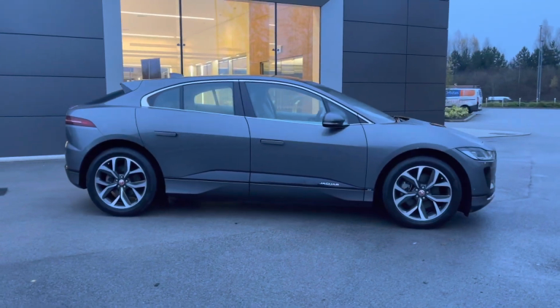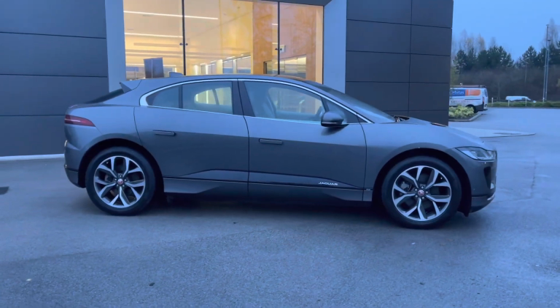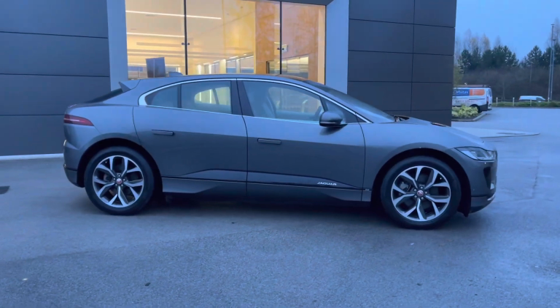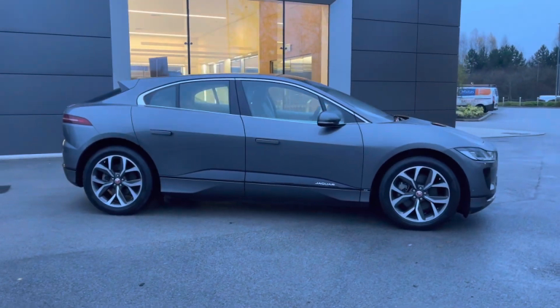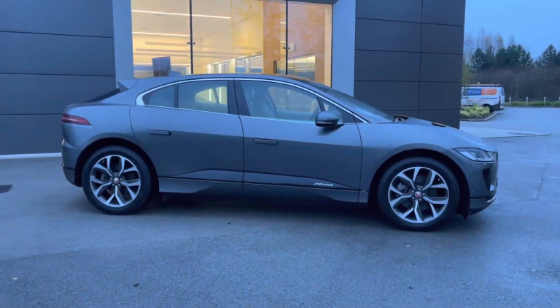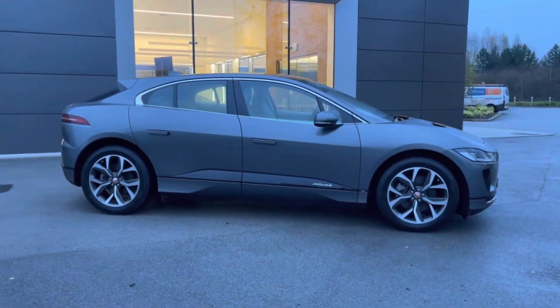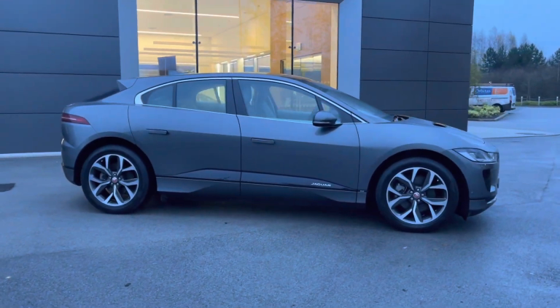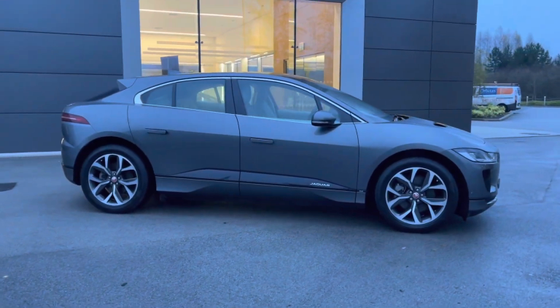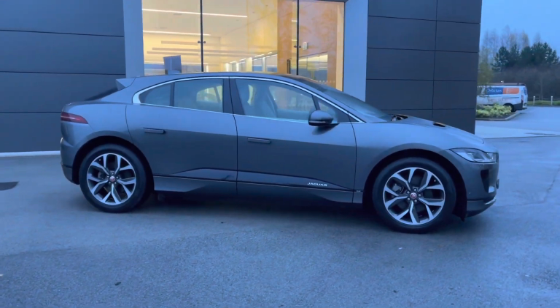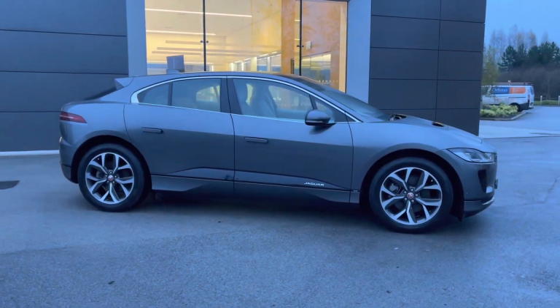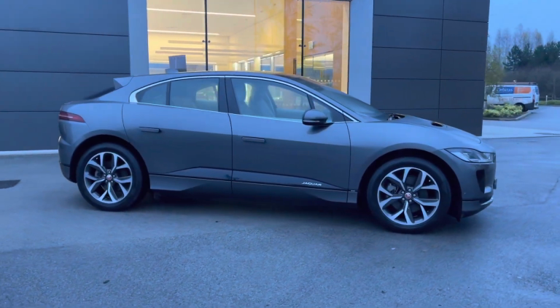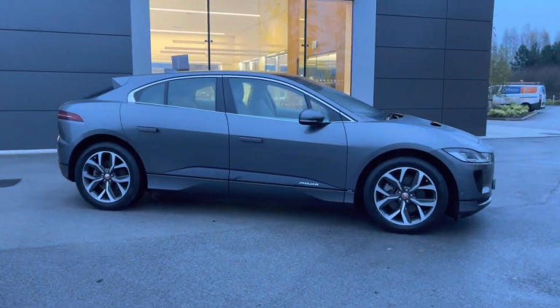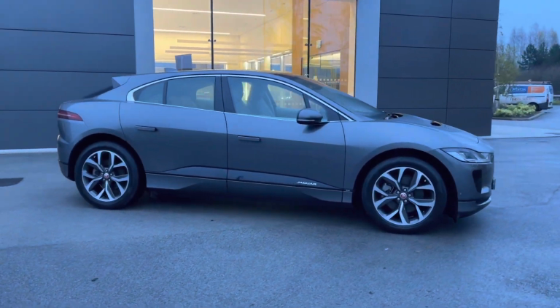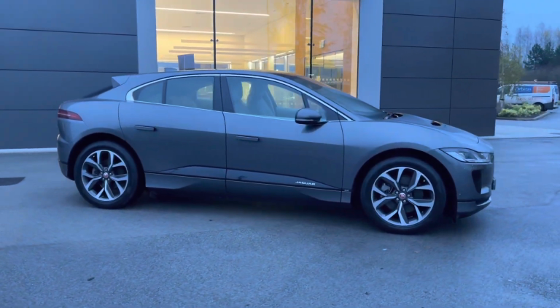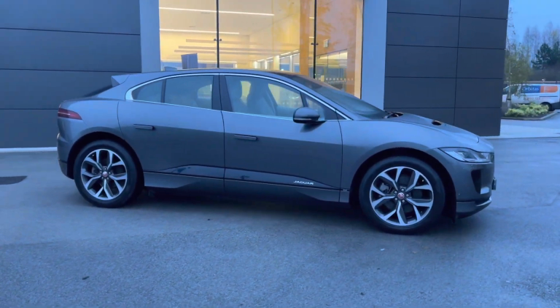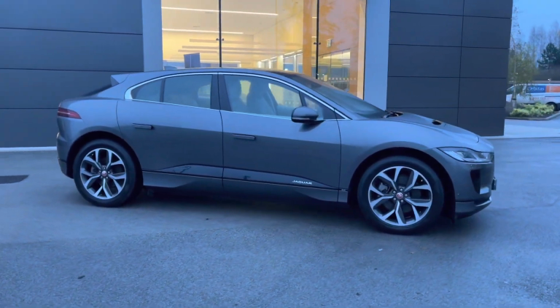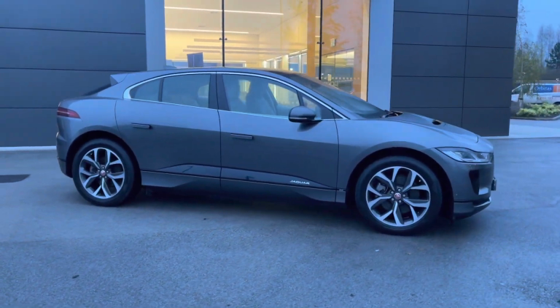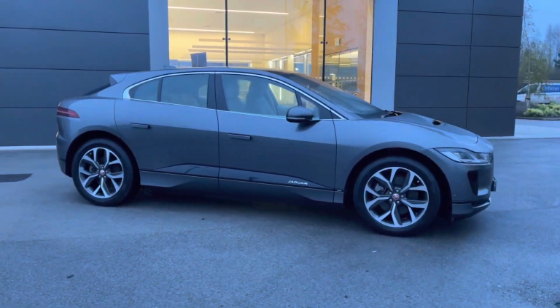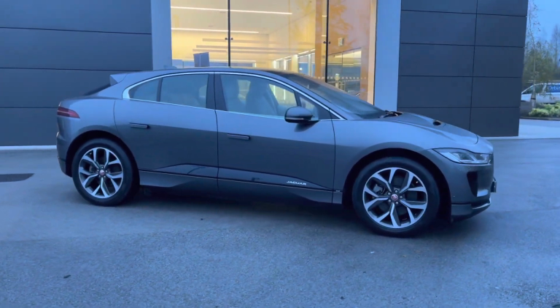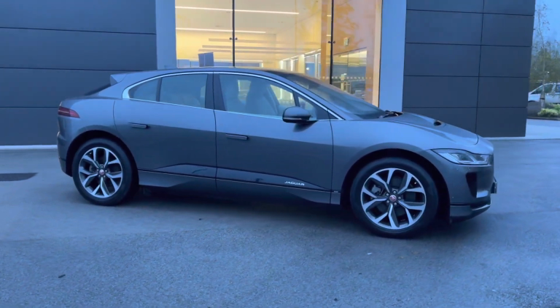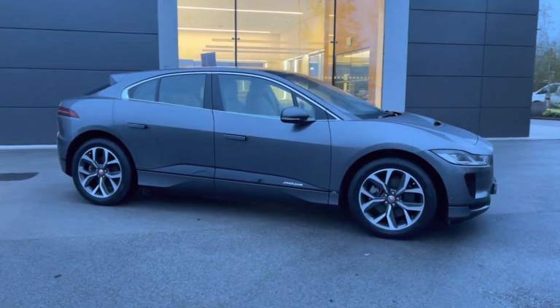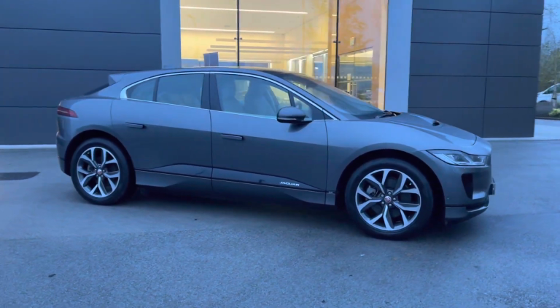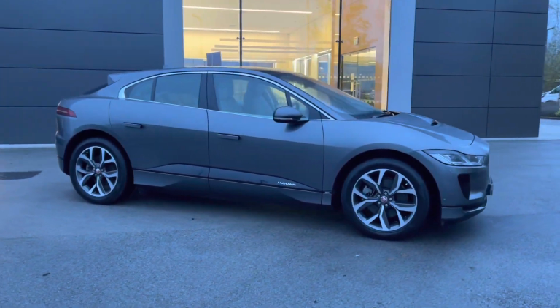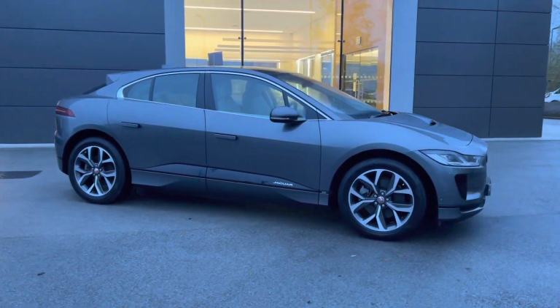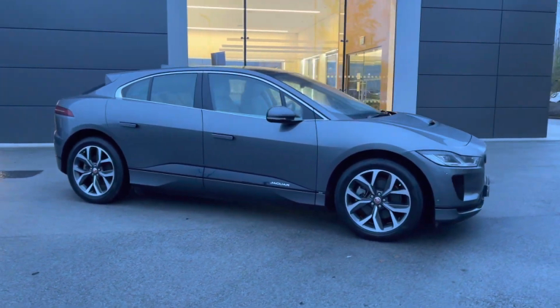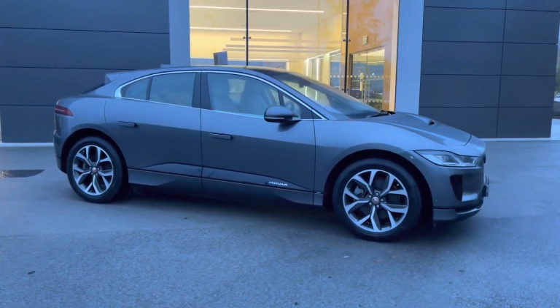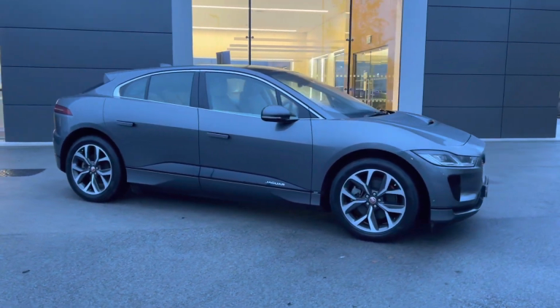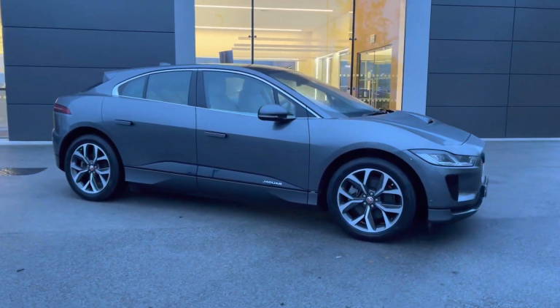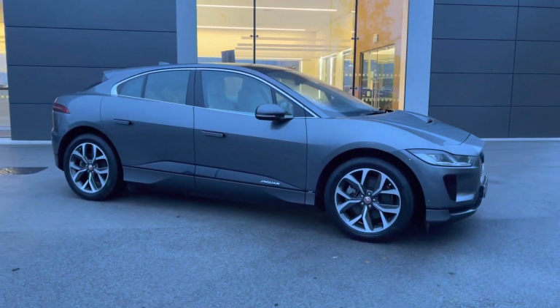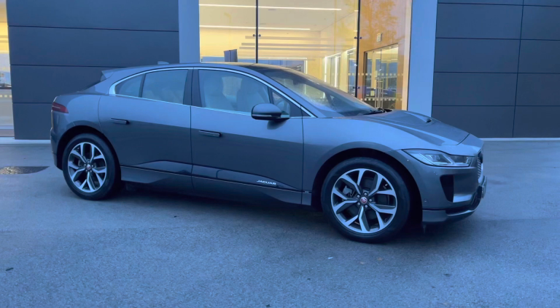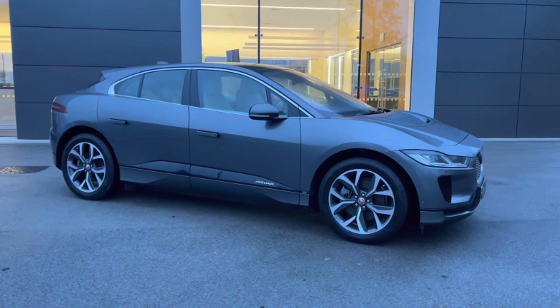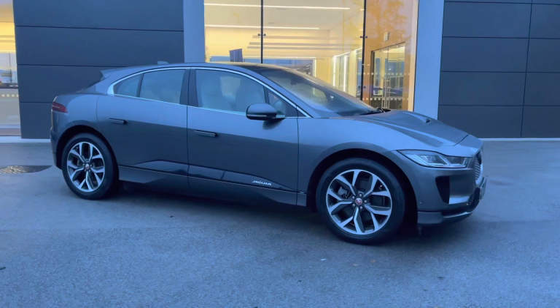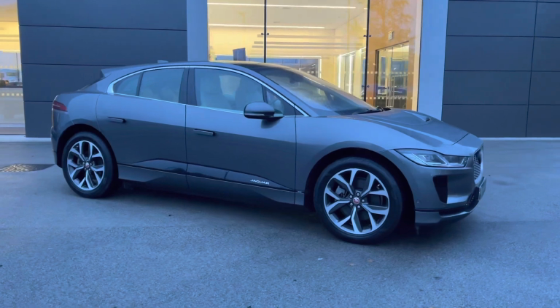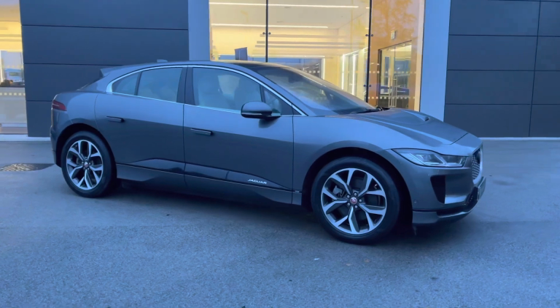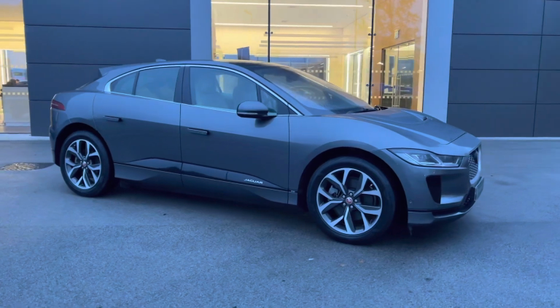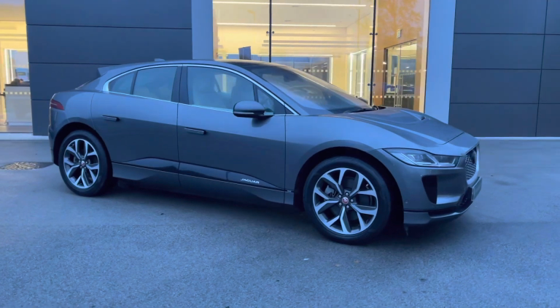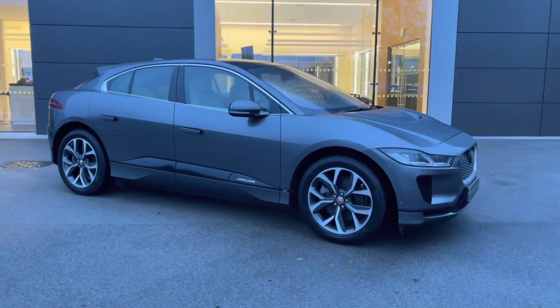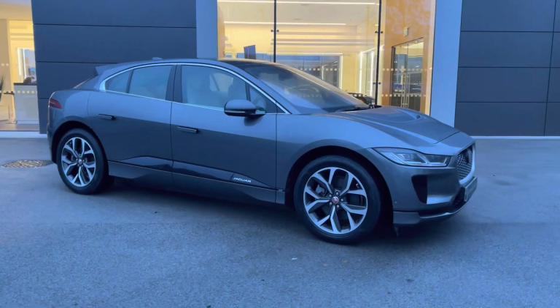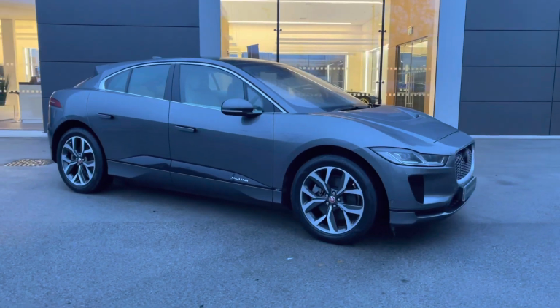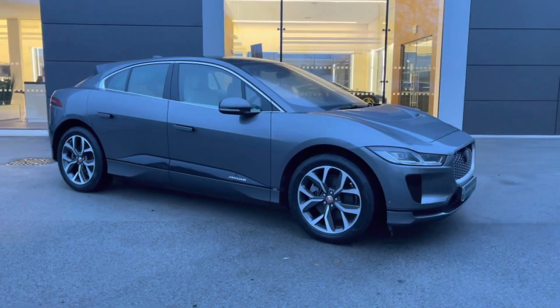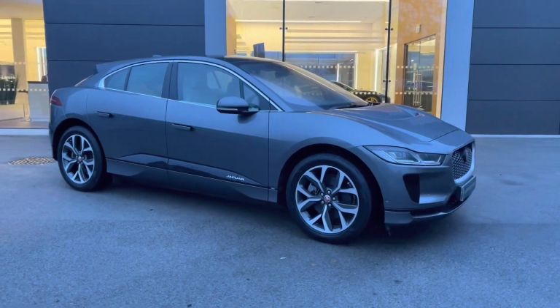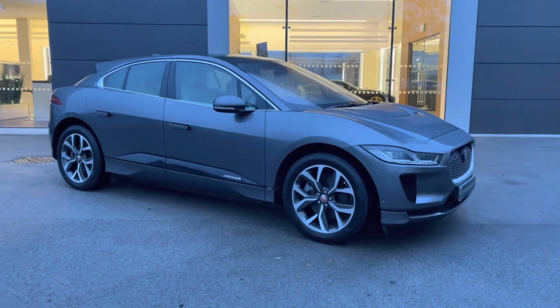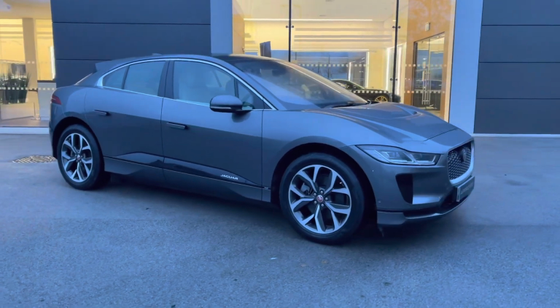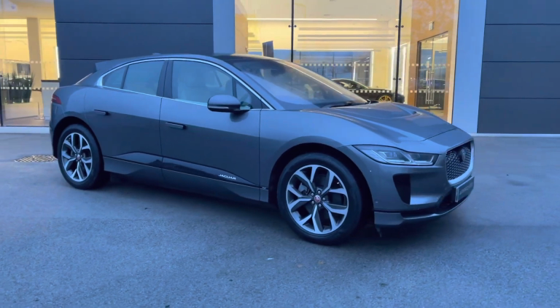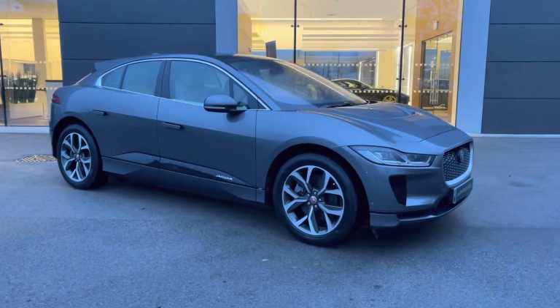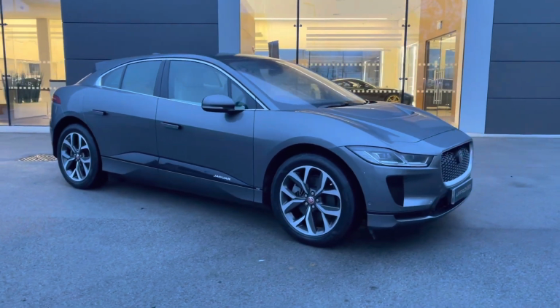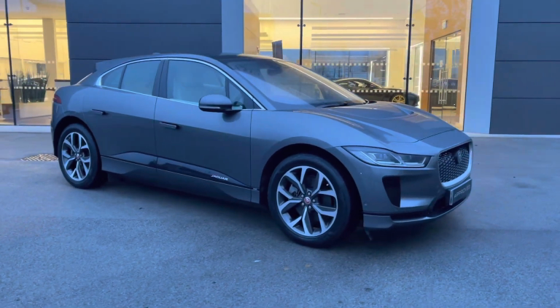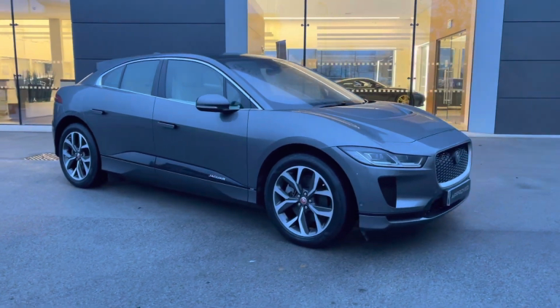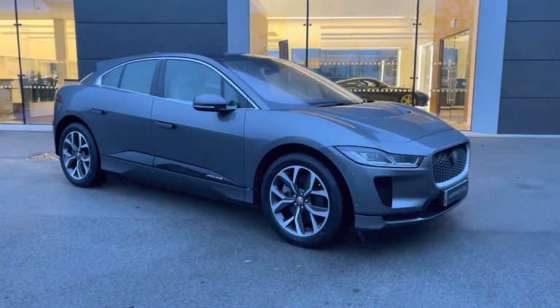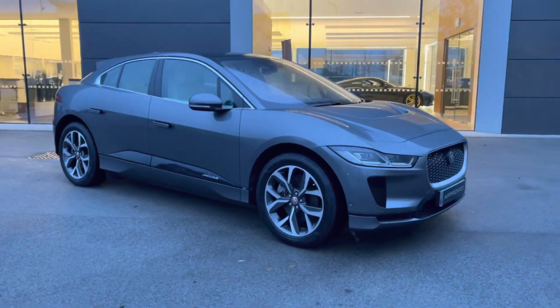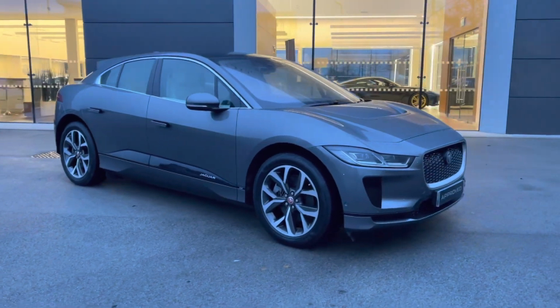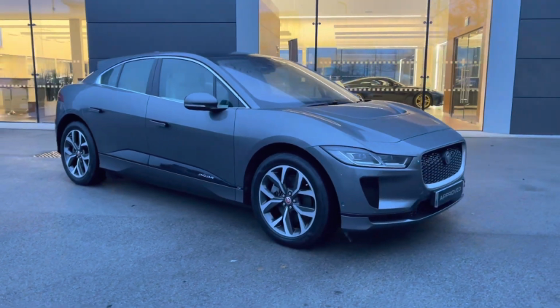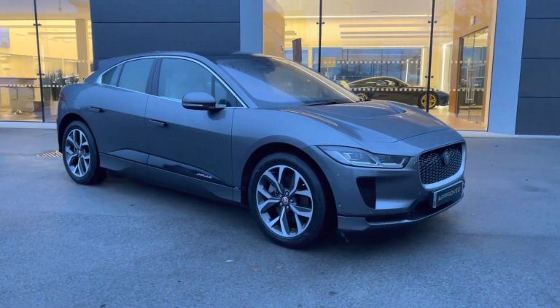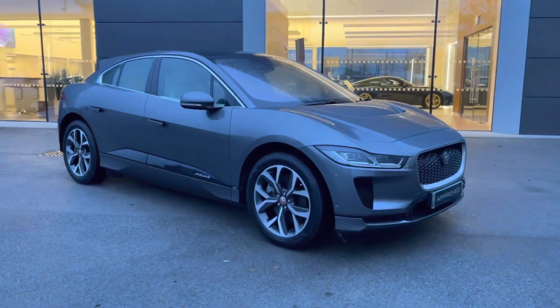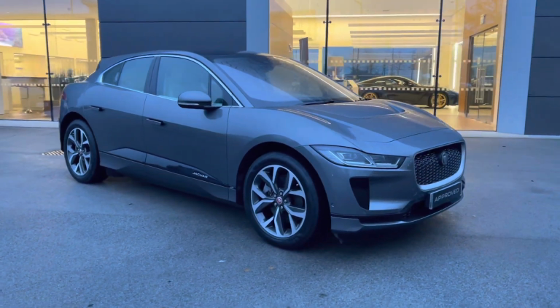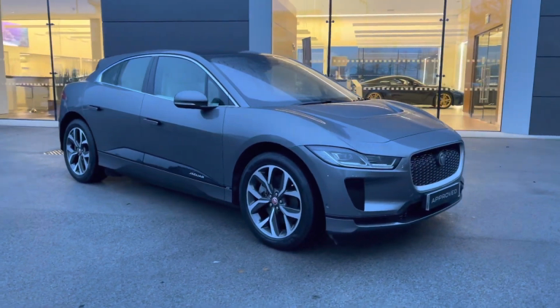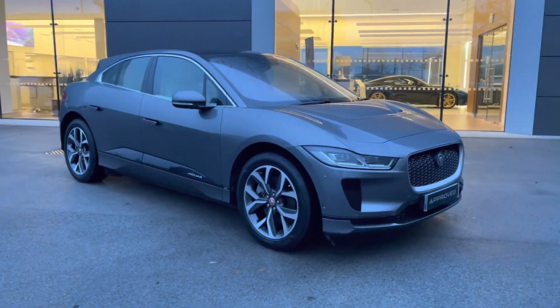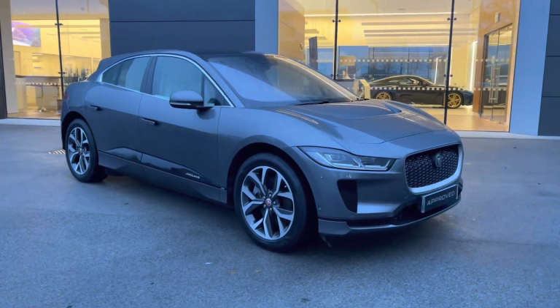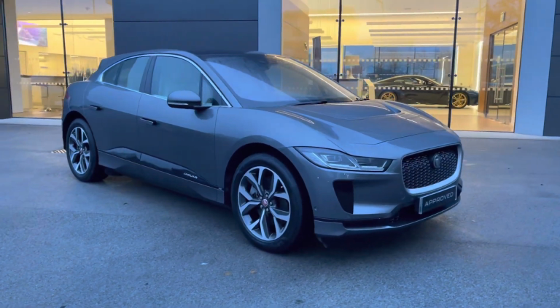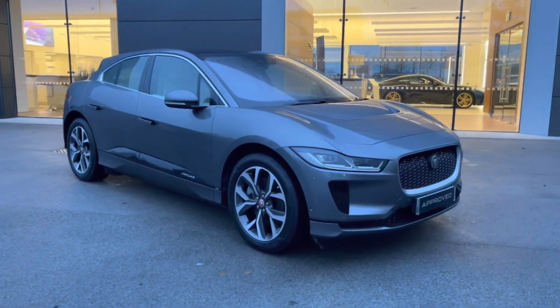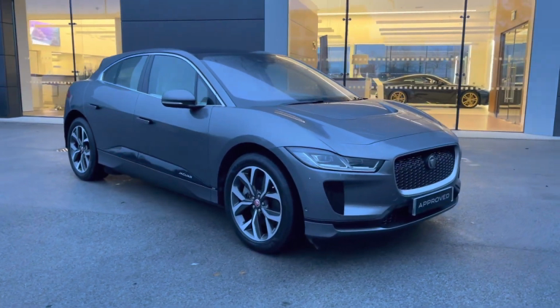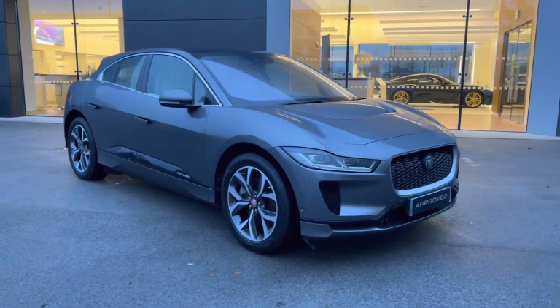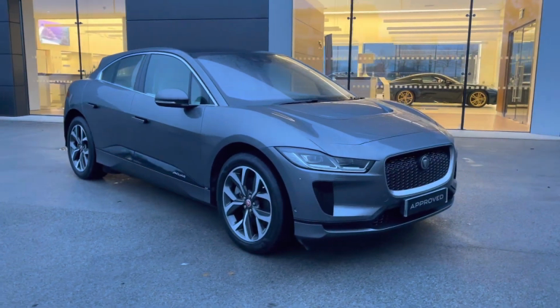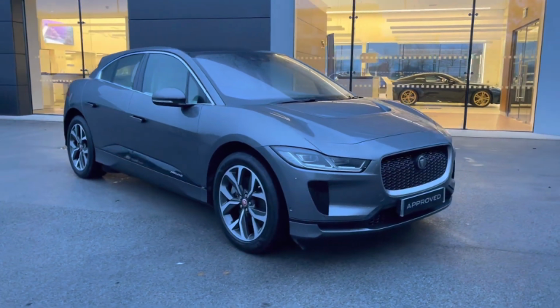Returning towards the front of the vehicle, that concludes our 360-degree tour of this breathtaking Jaguar I-Pace.